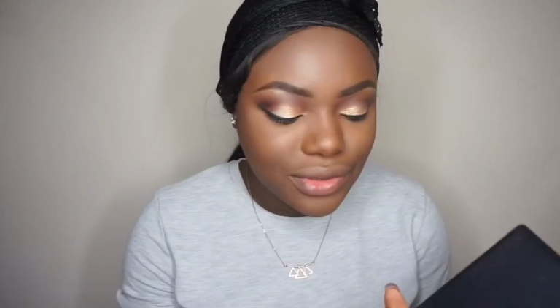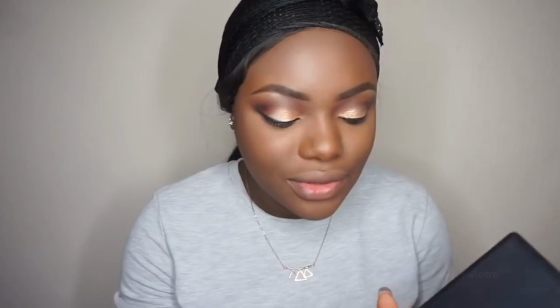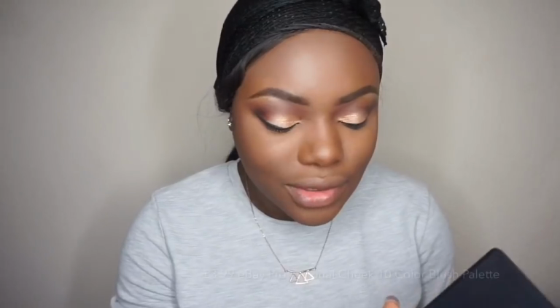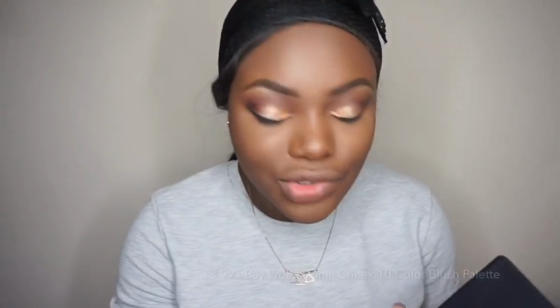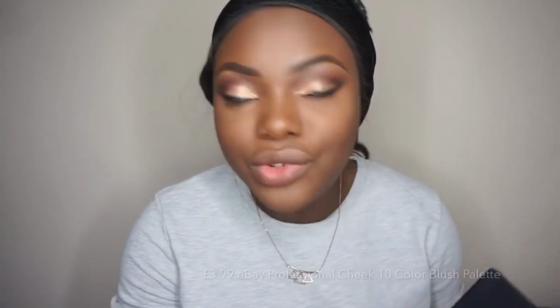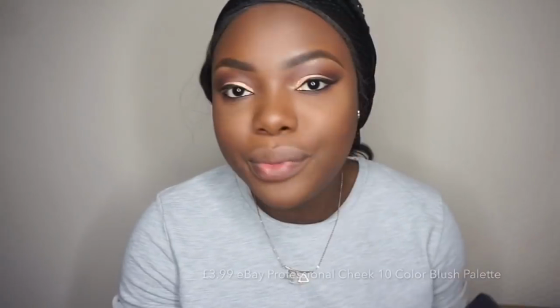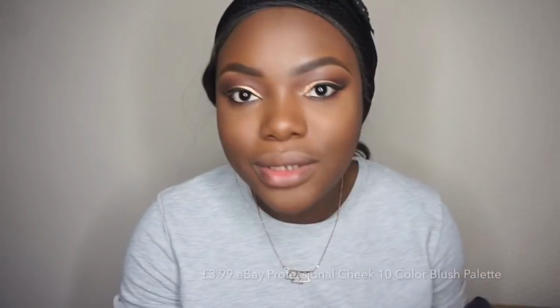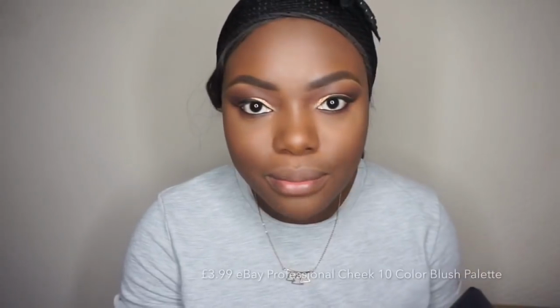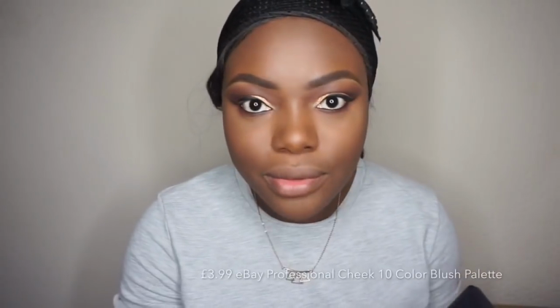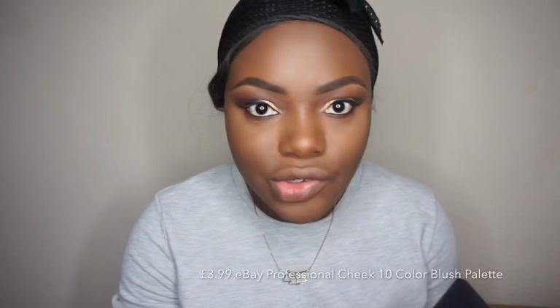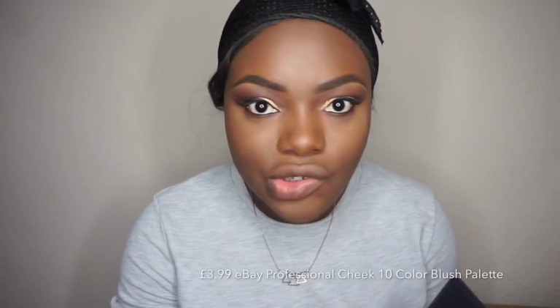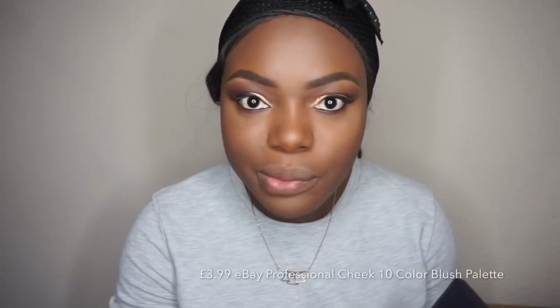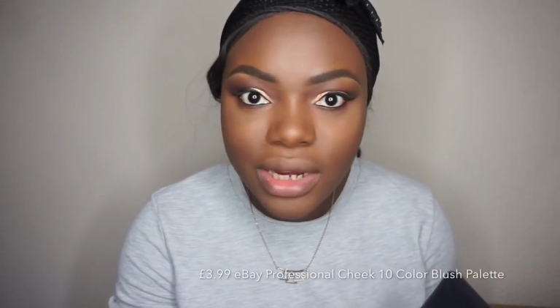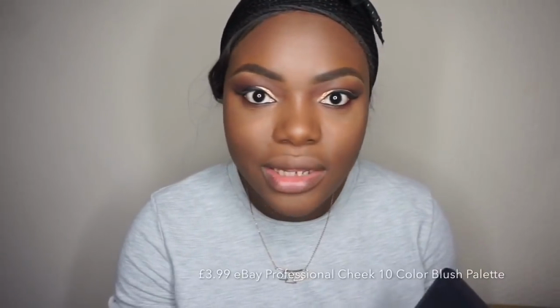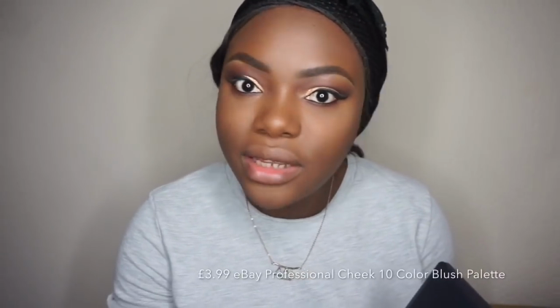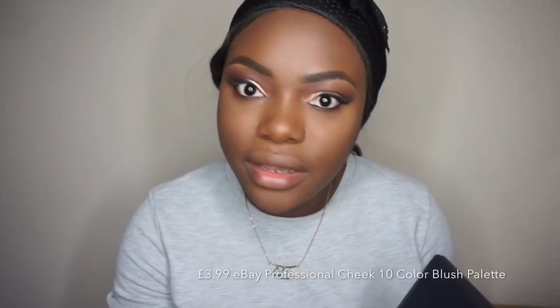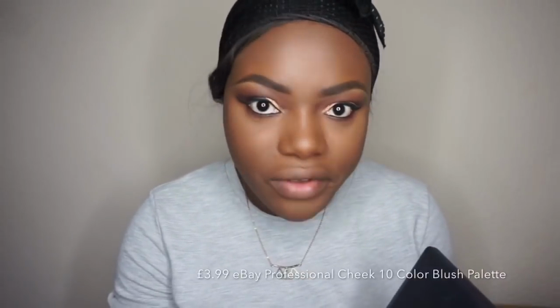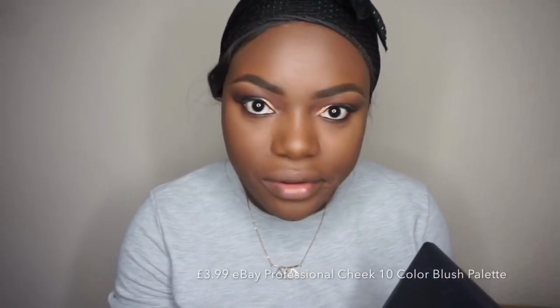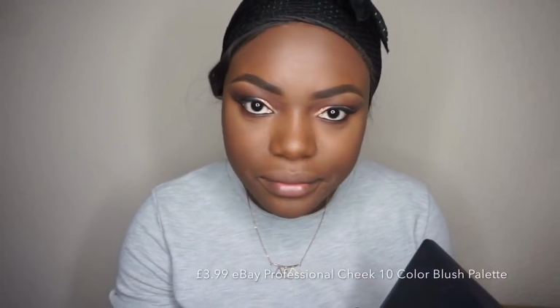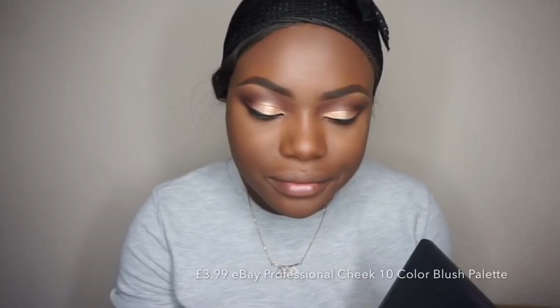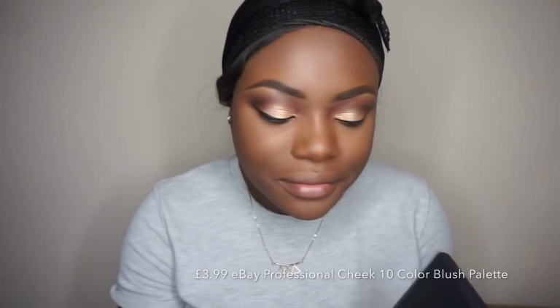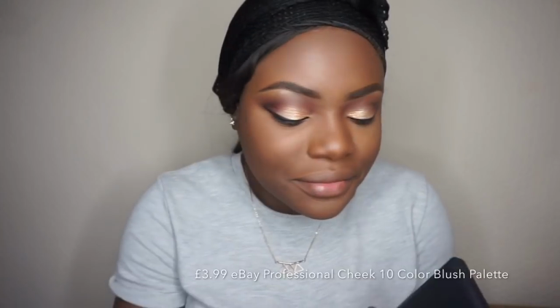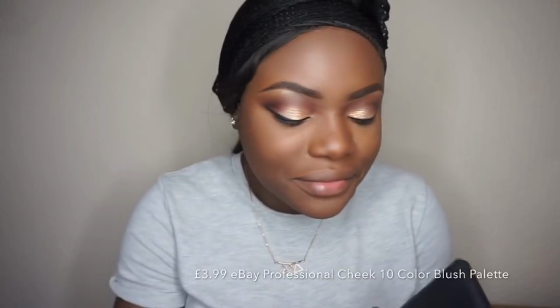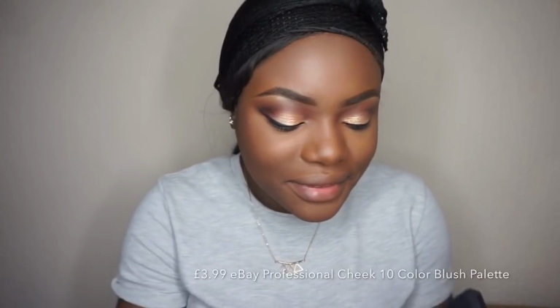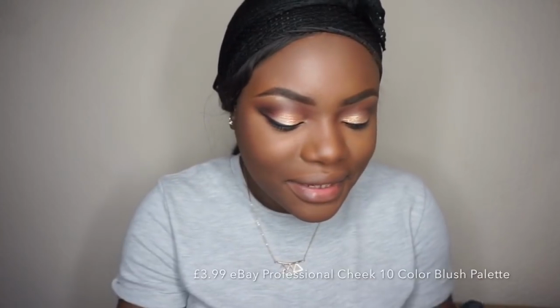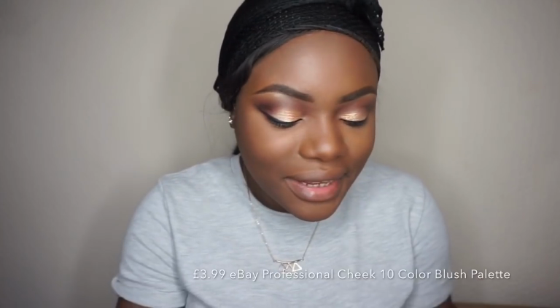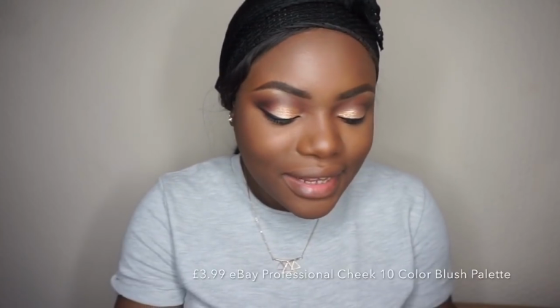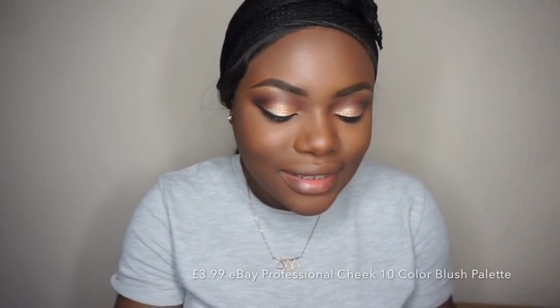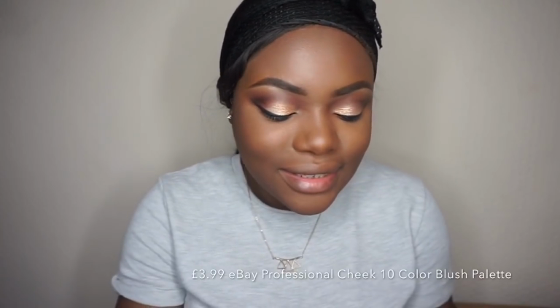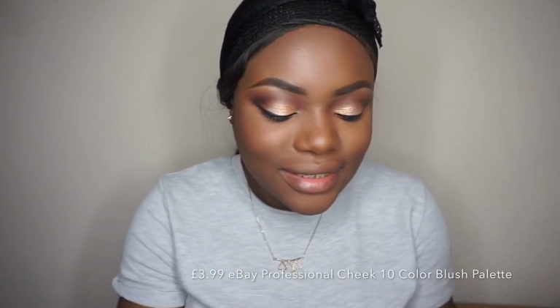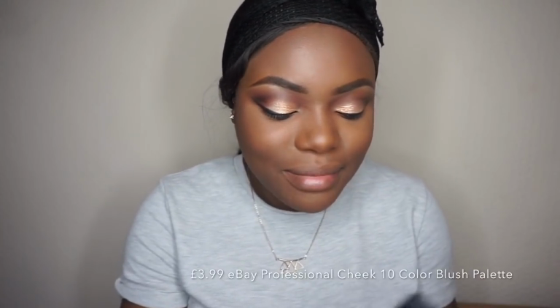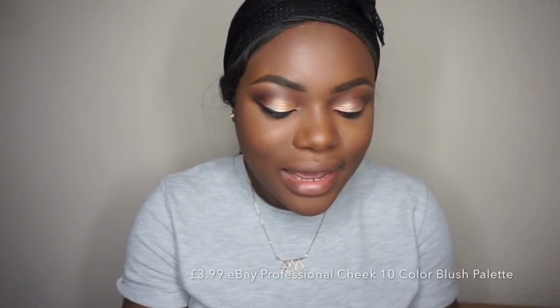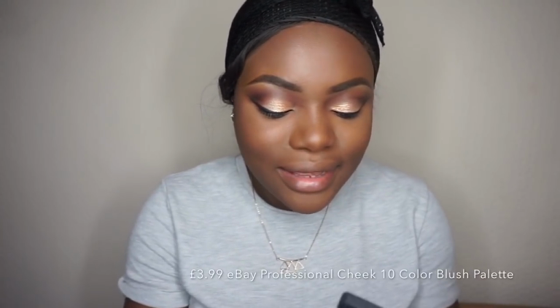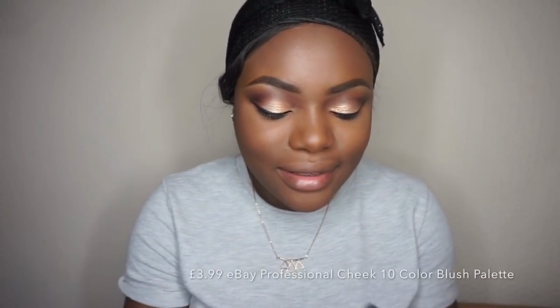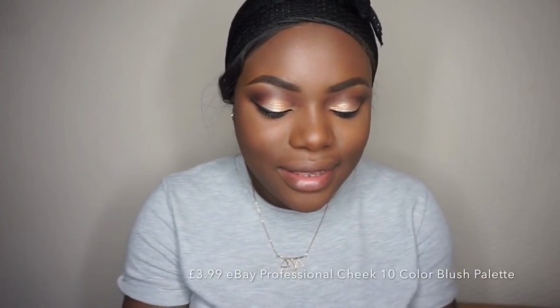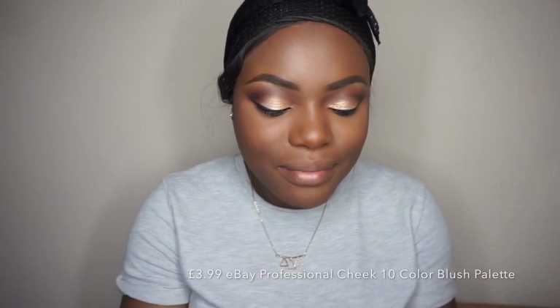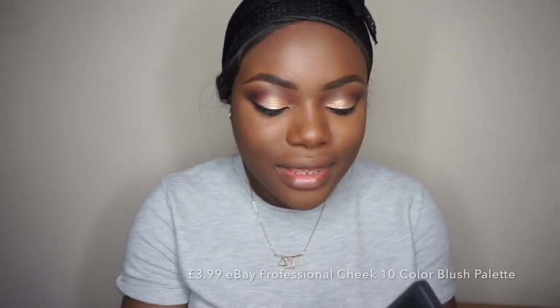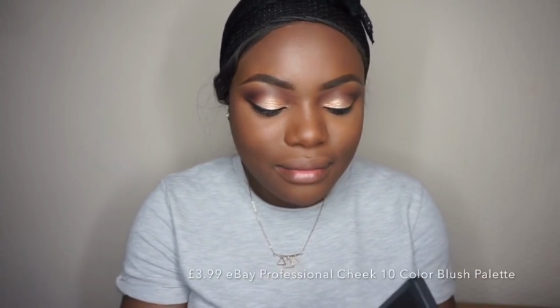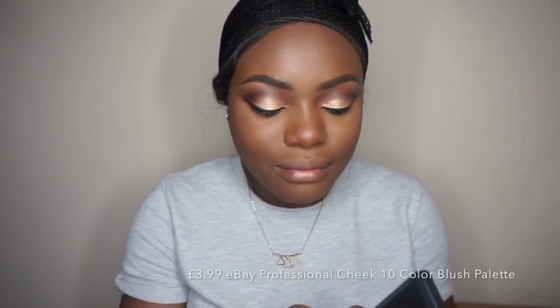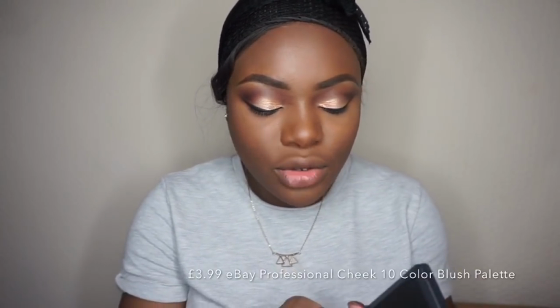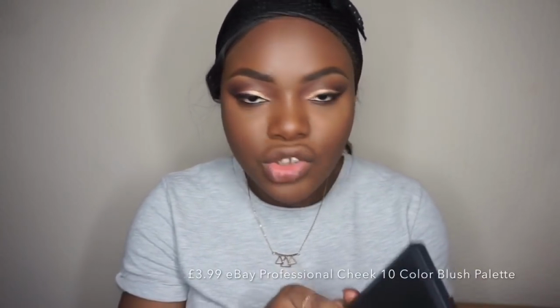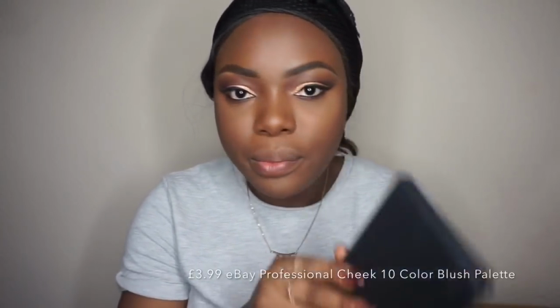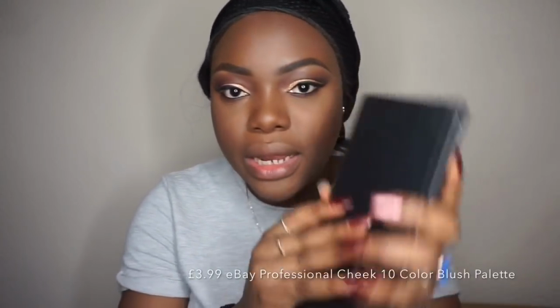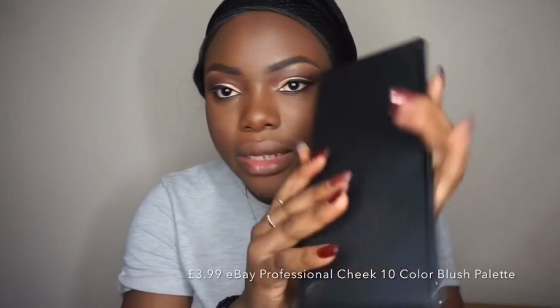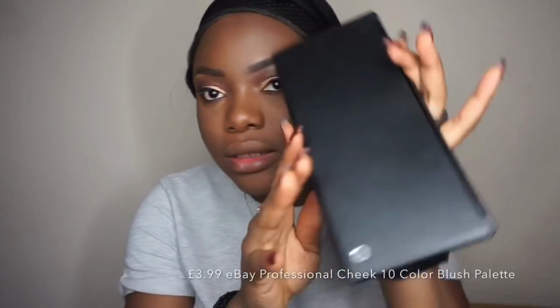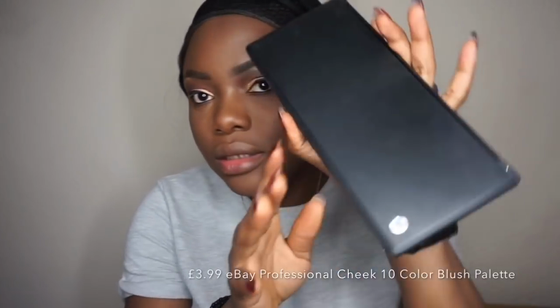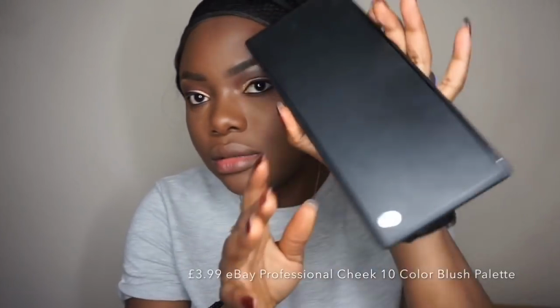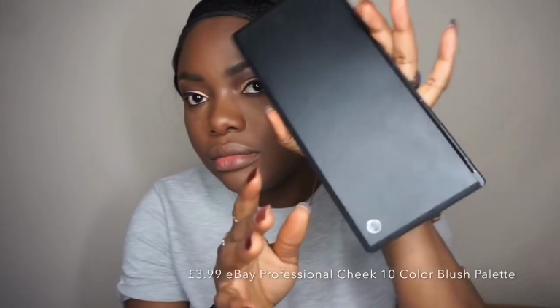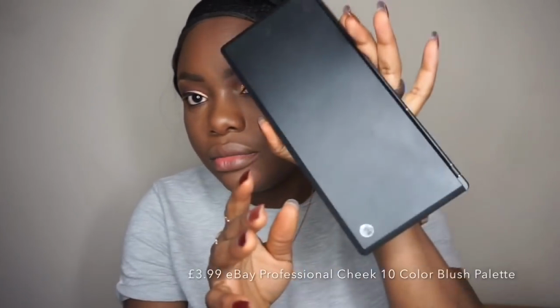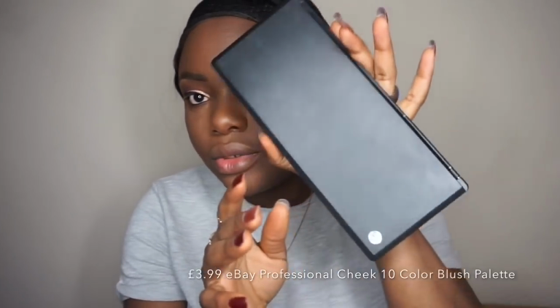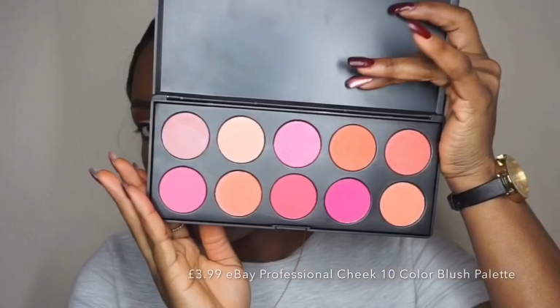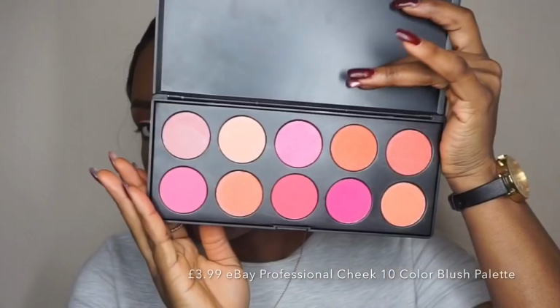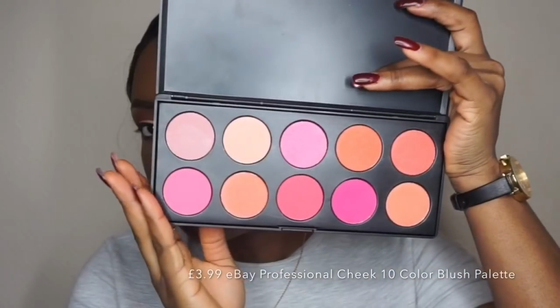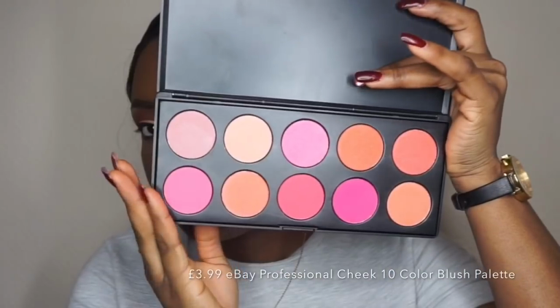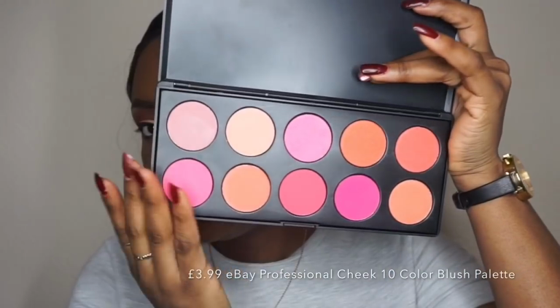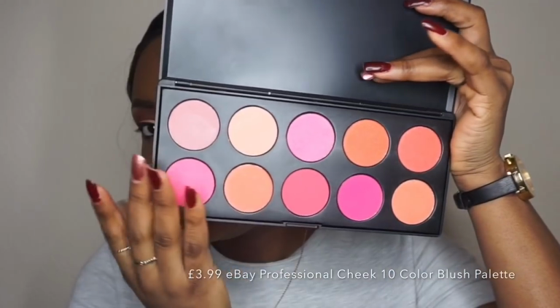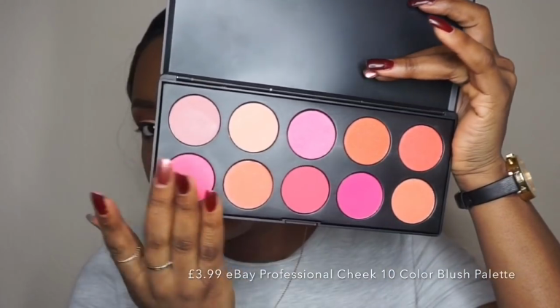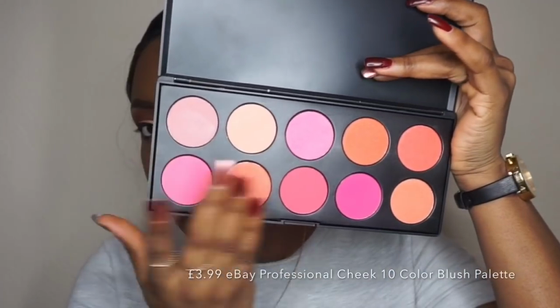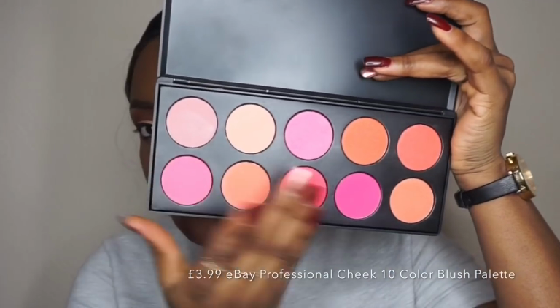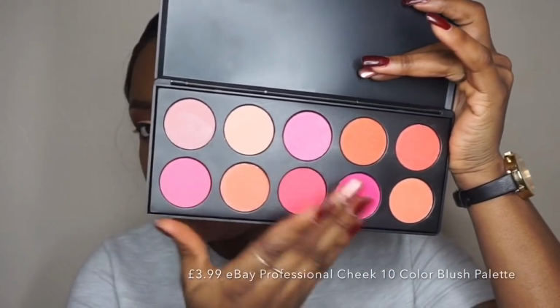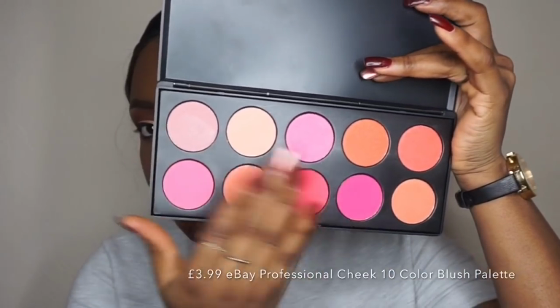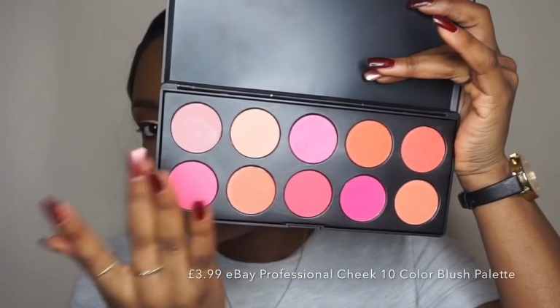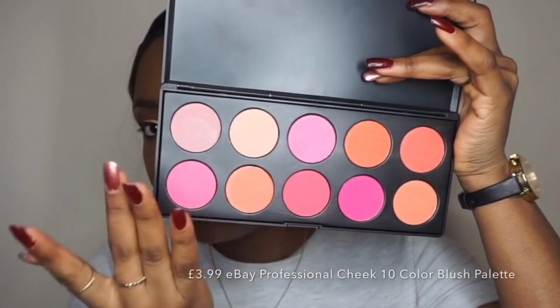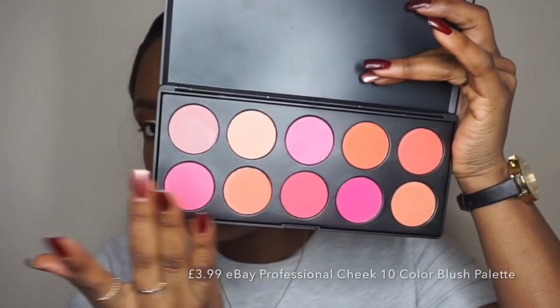This is the cheapest blush palette ever — this is my eBay blush palette — and I'm going to use one of these colors.